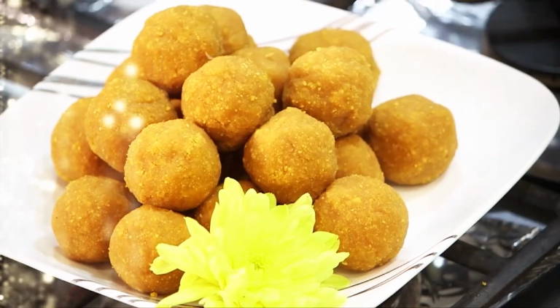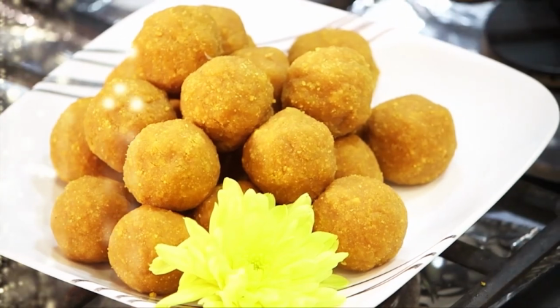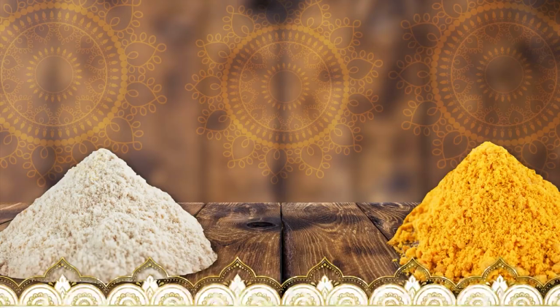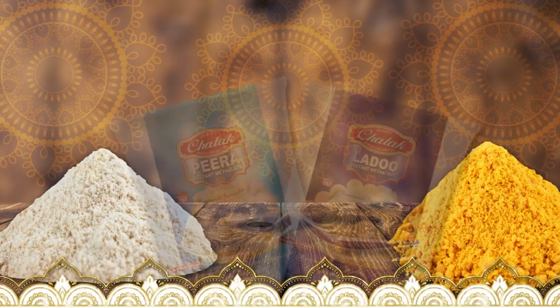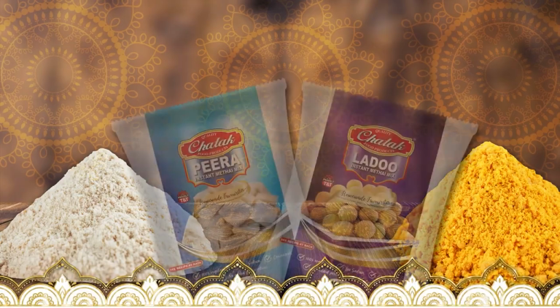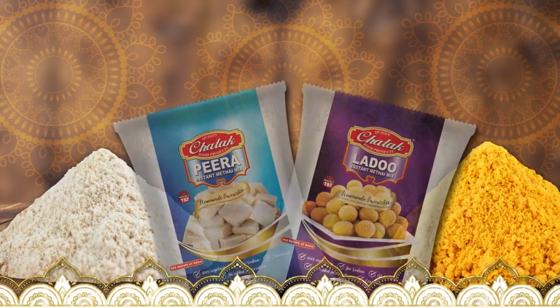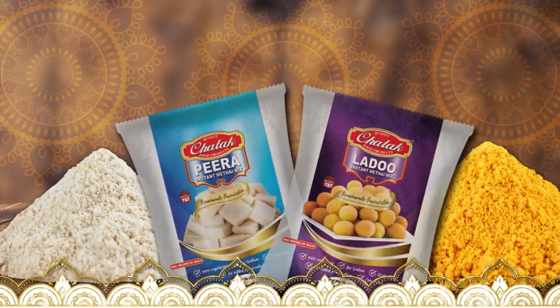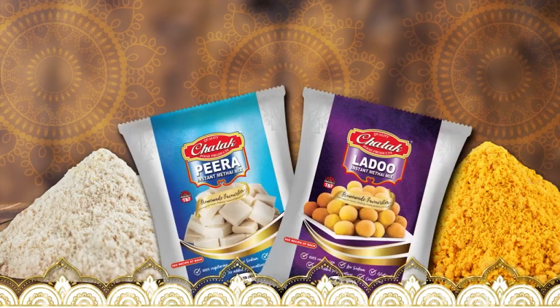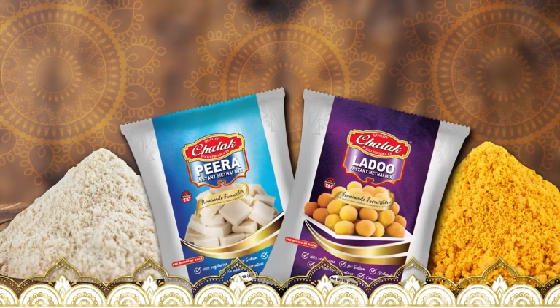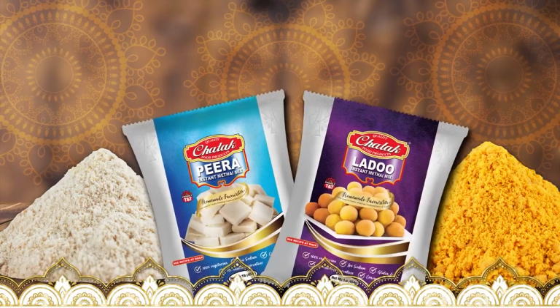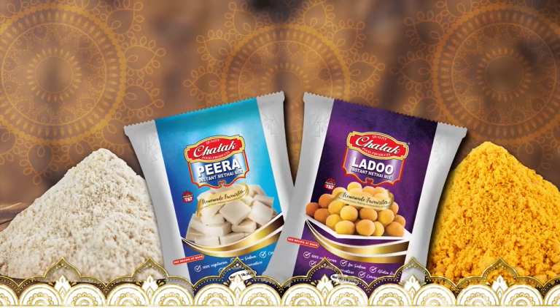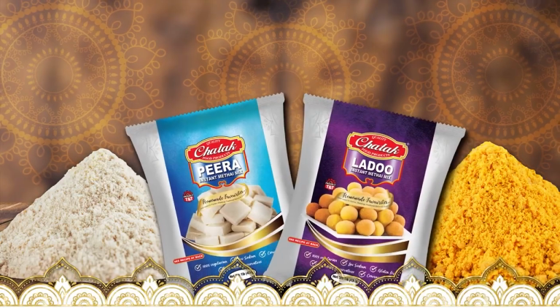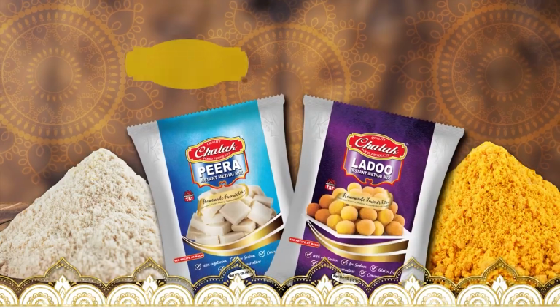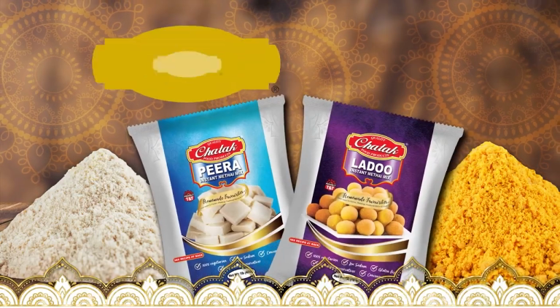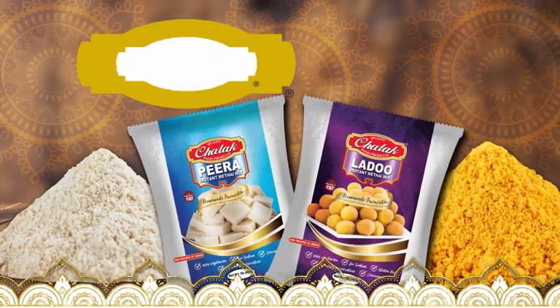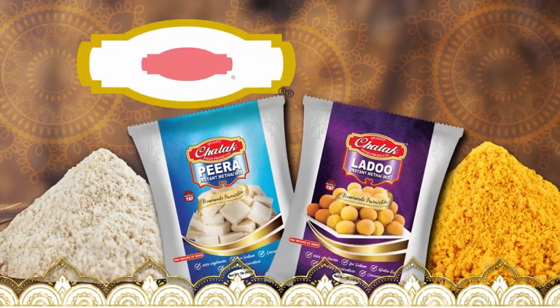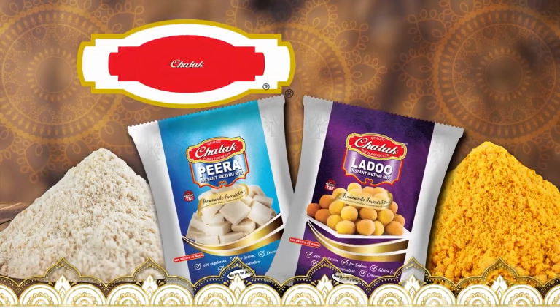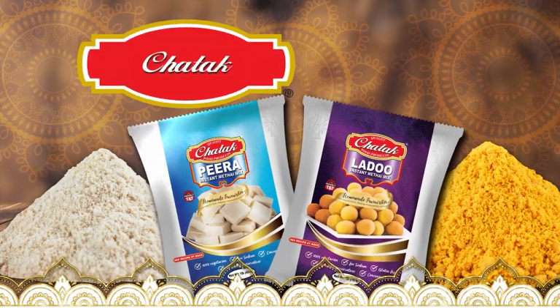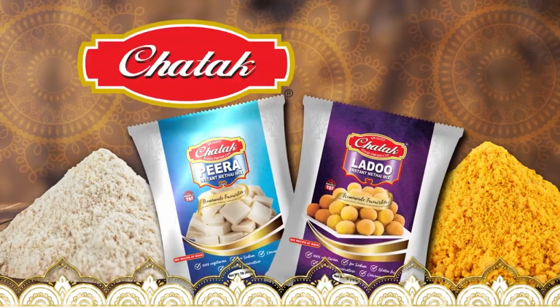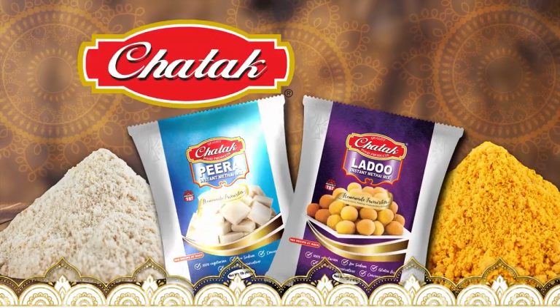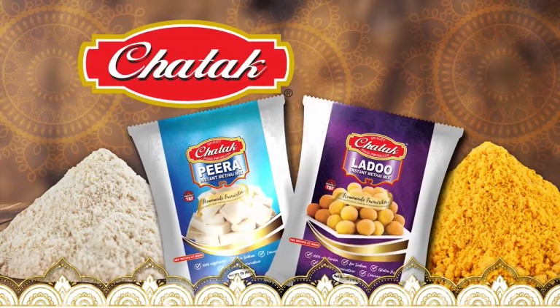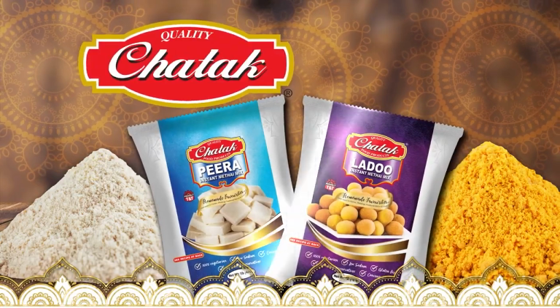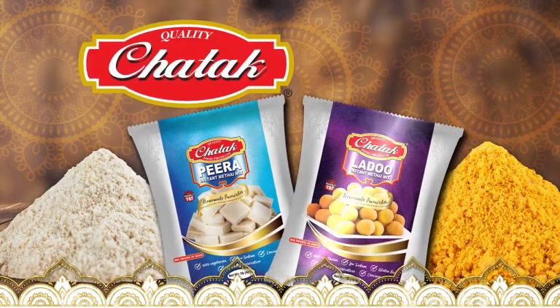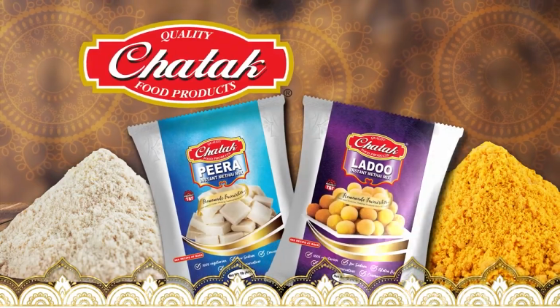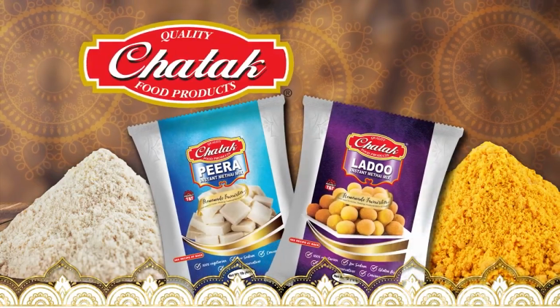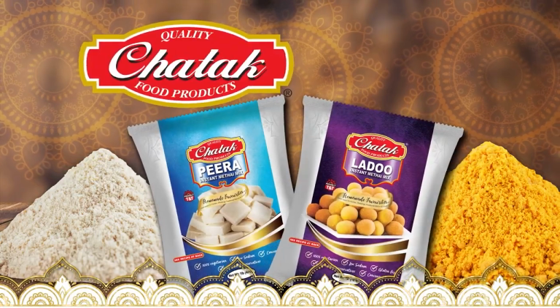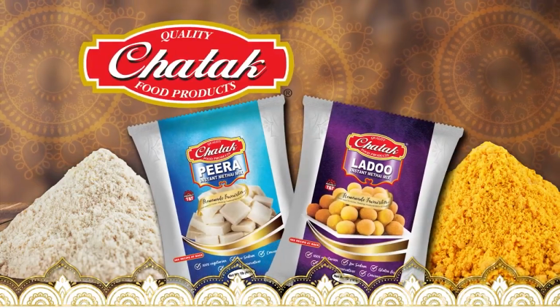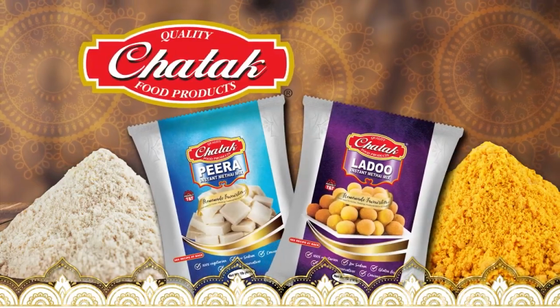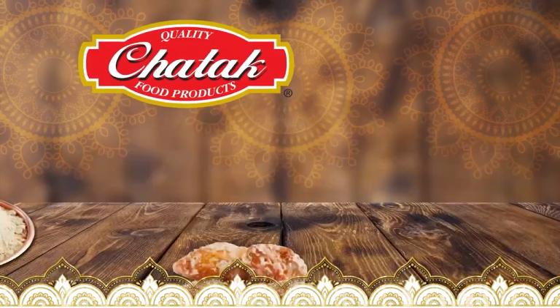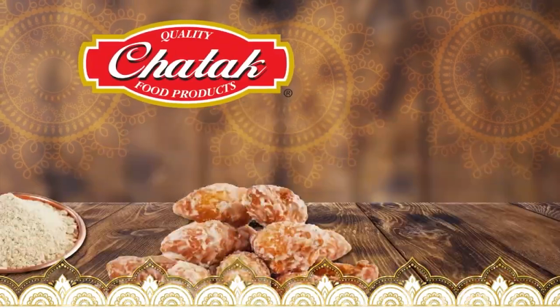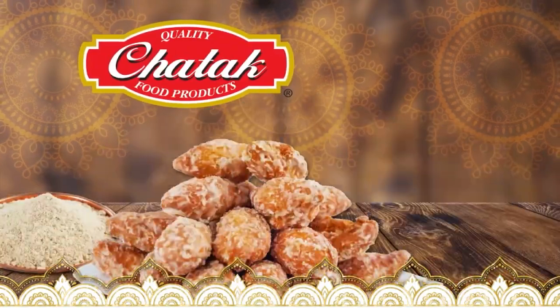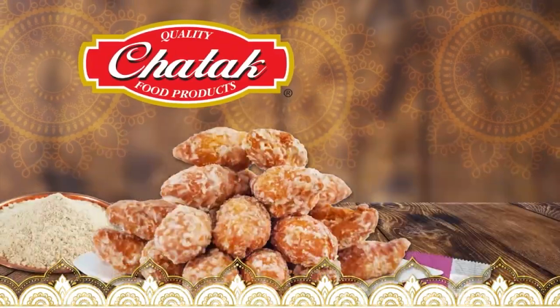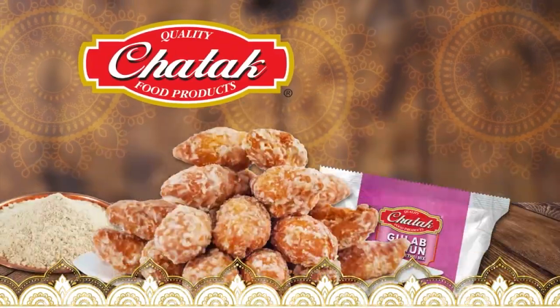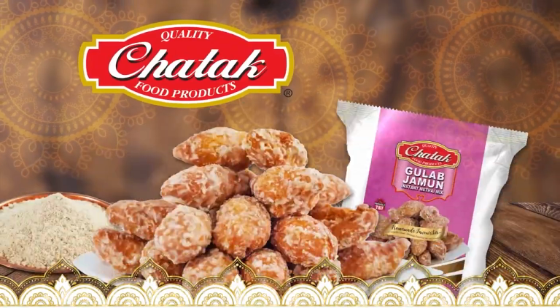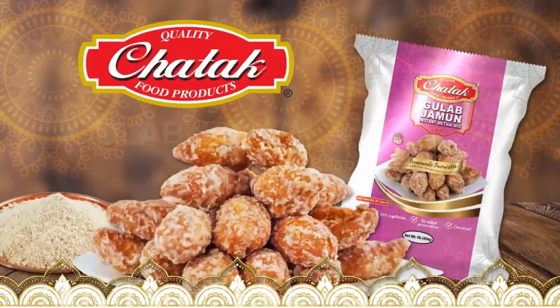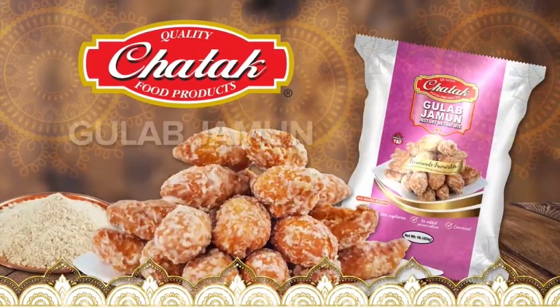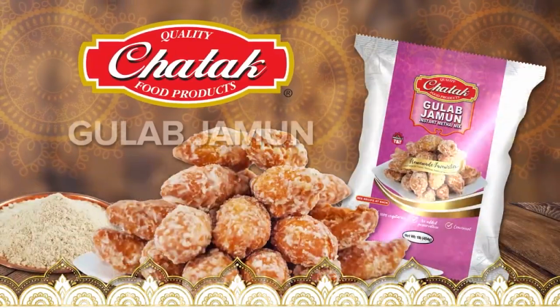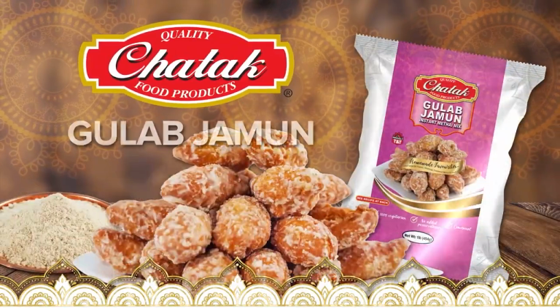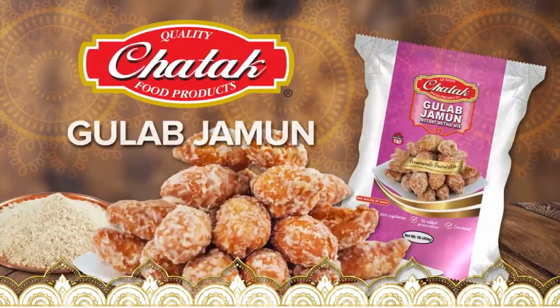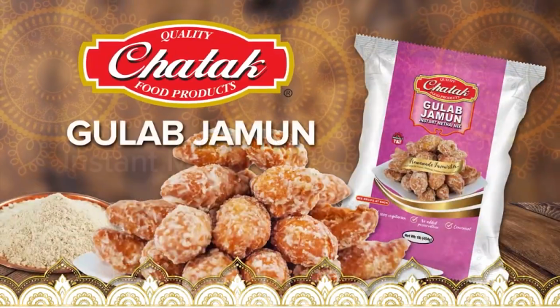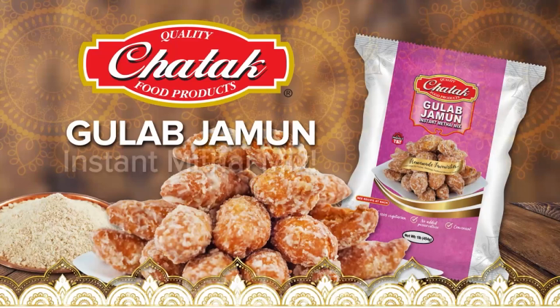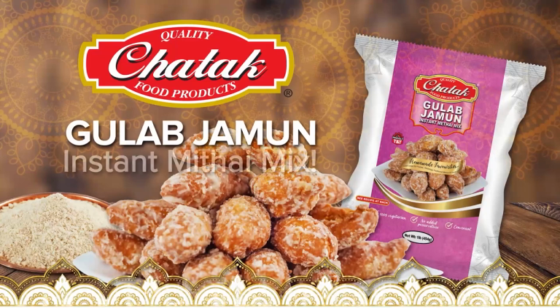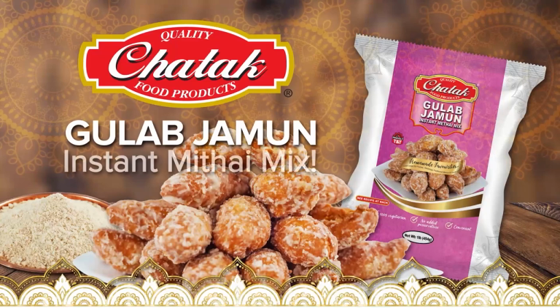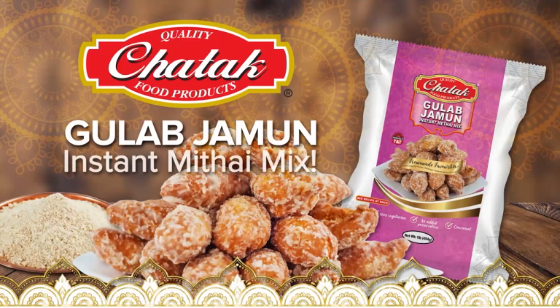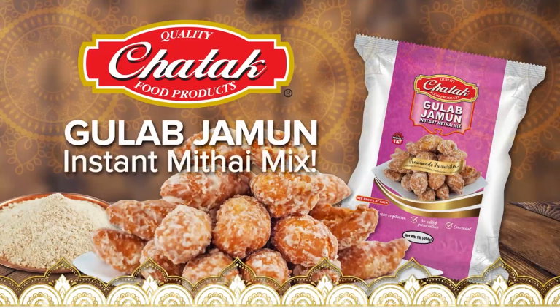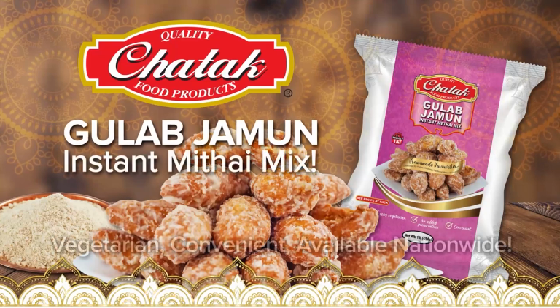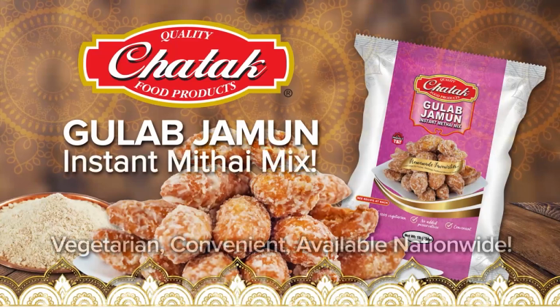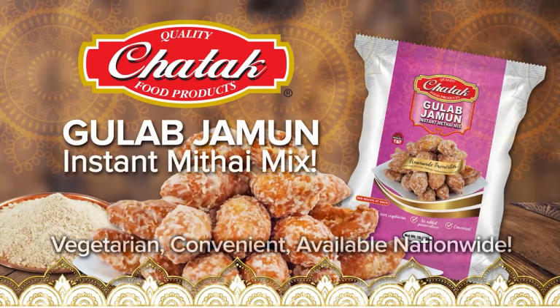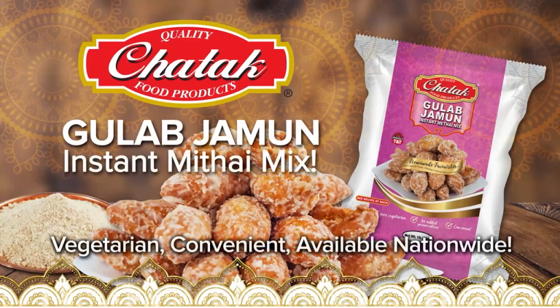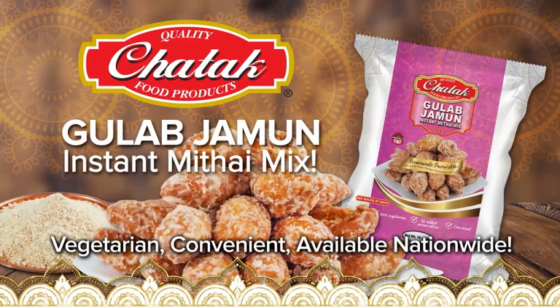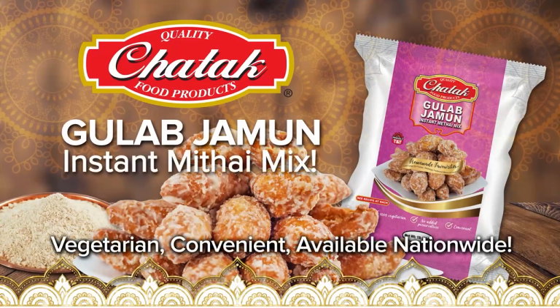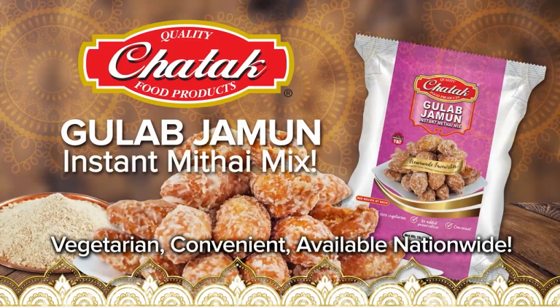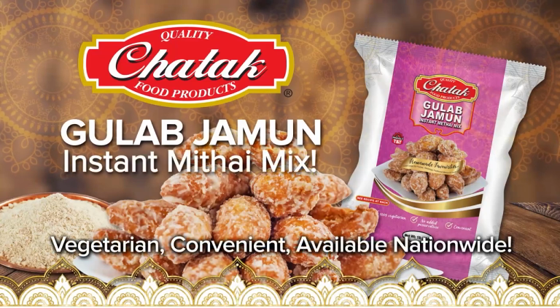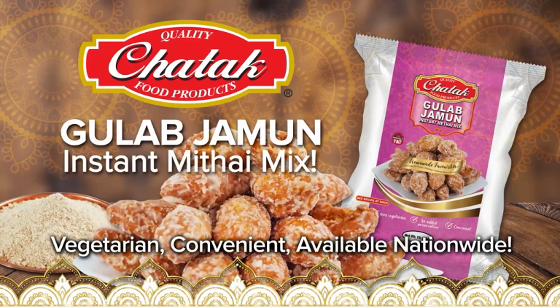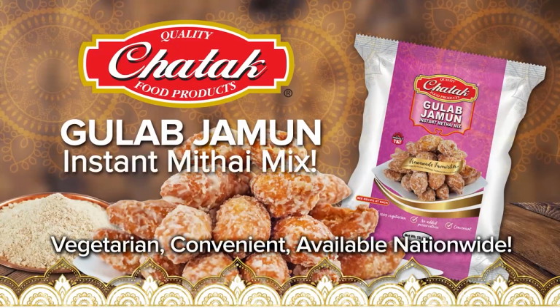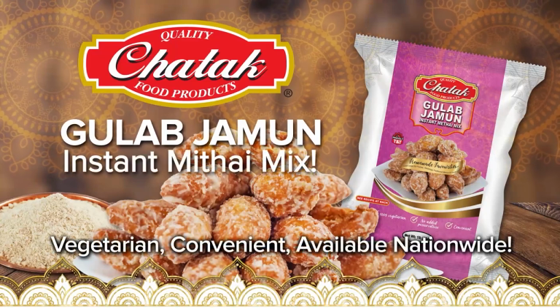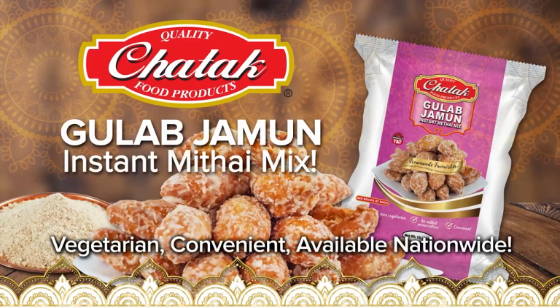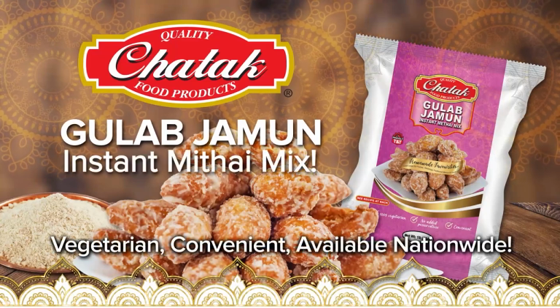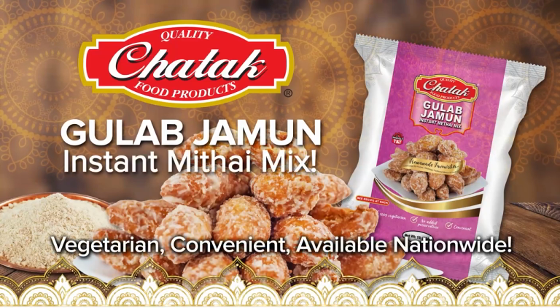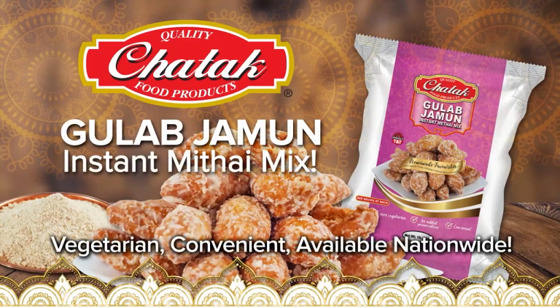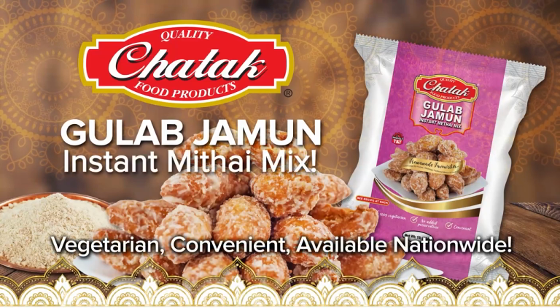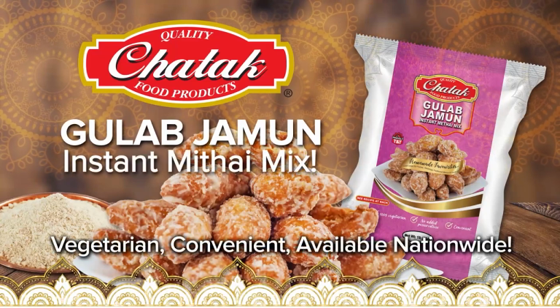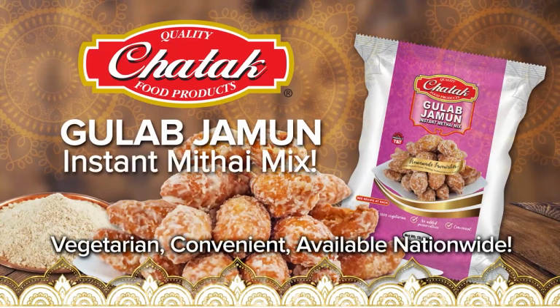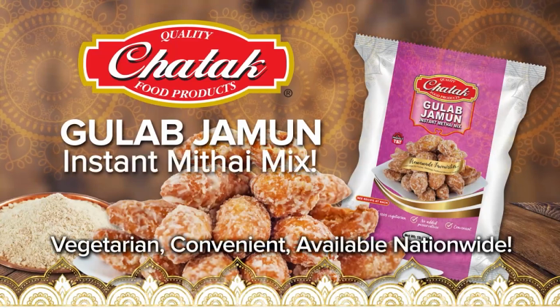Now Ma's Kitchen is a Chatta Kitchen. Now available: Gulab Jamun Instant Metai Mix.